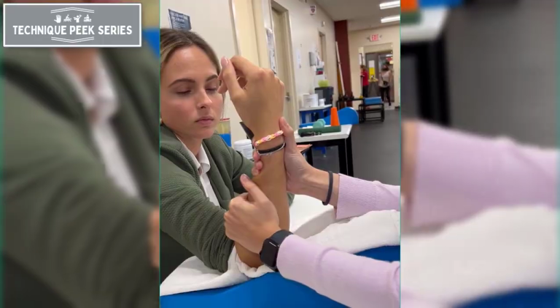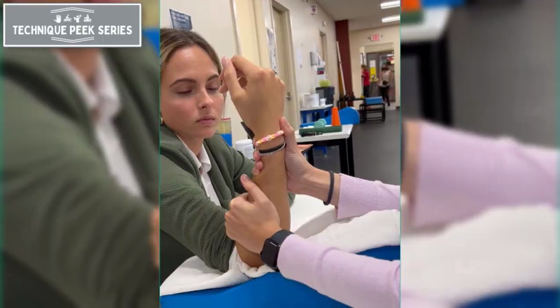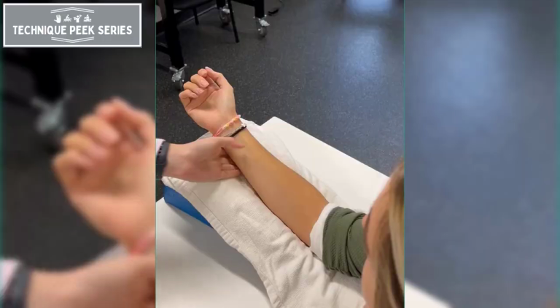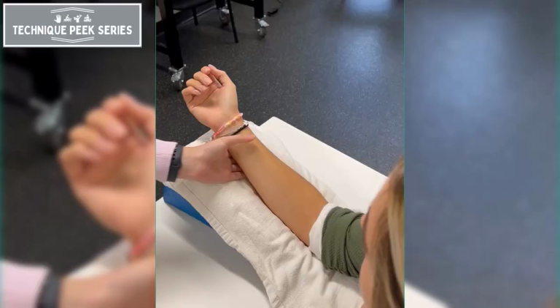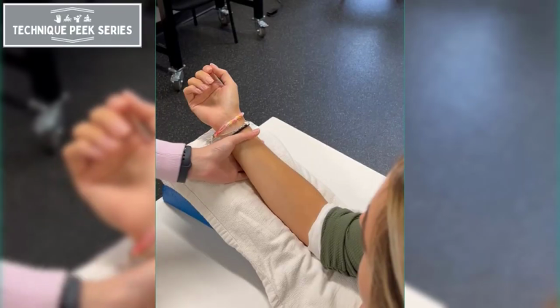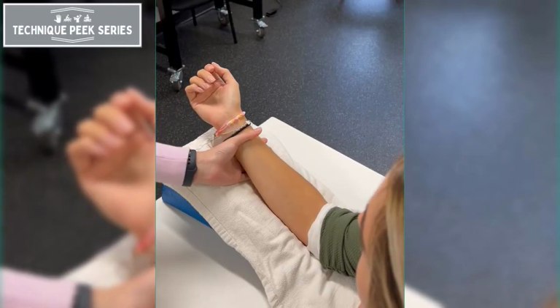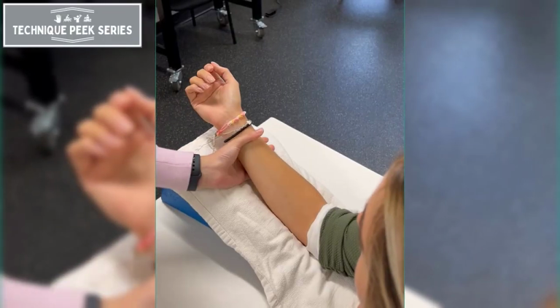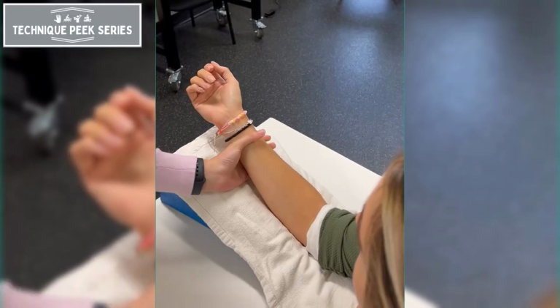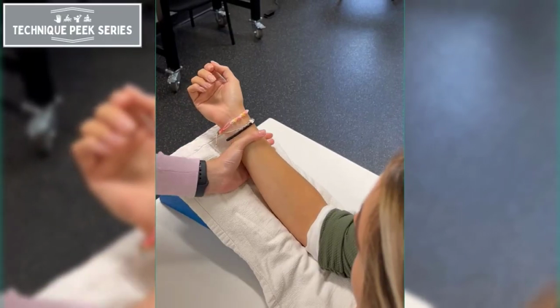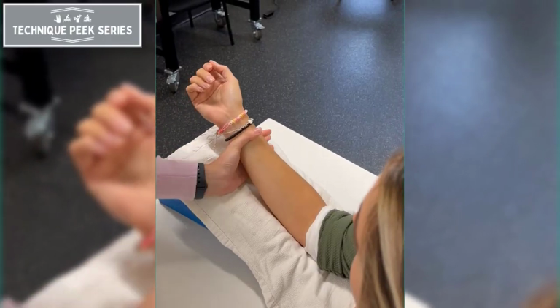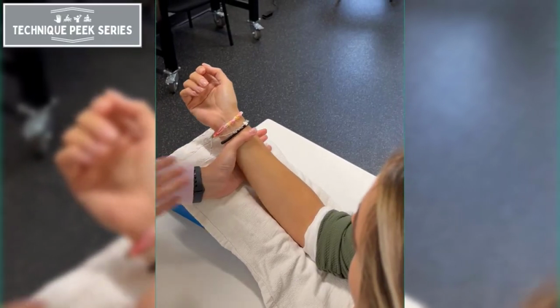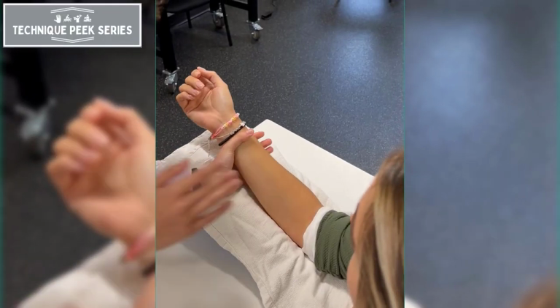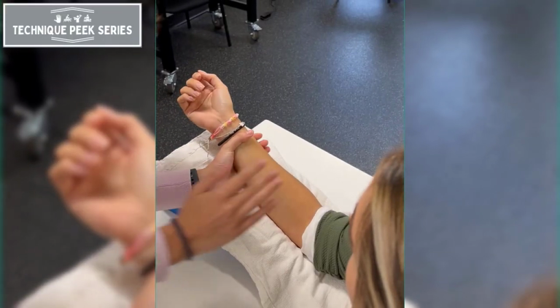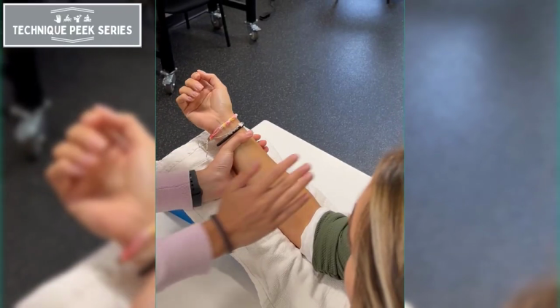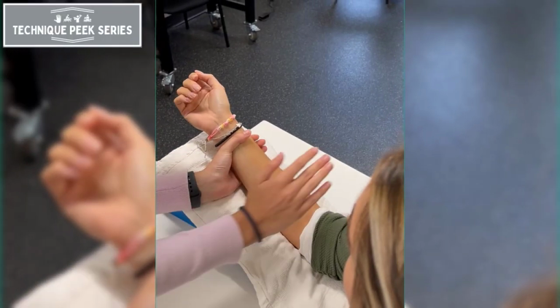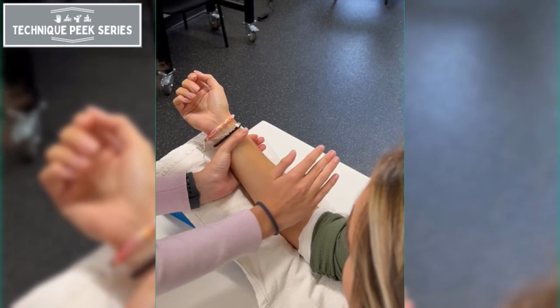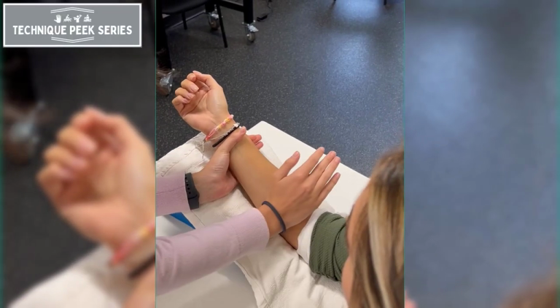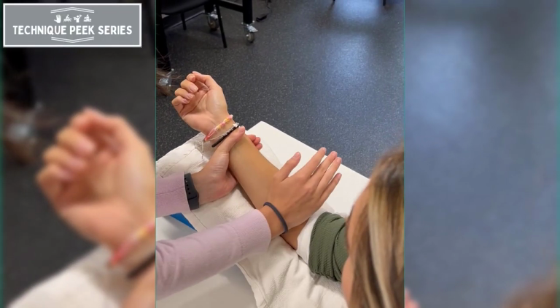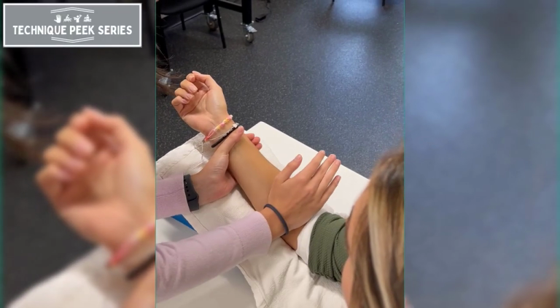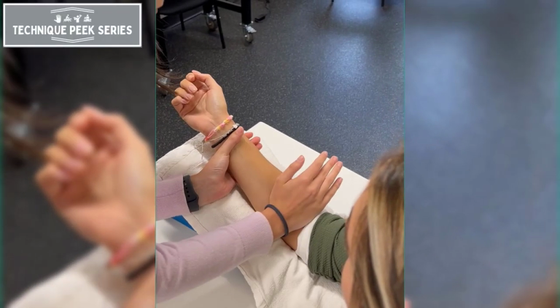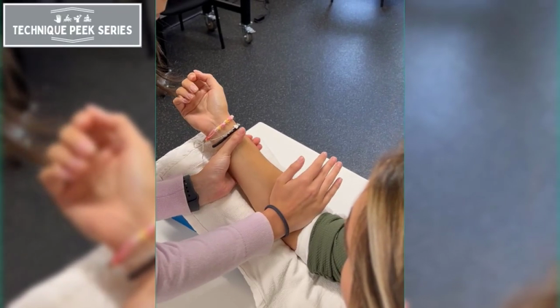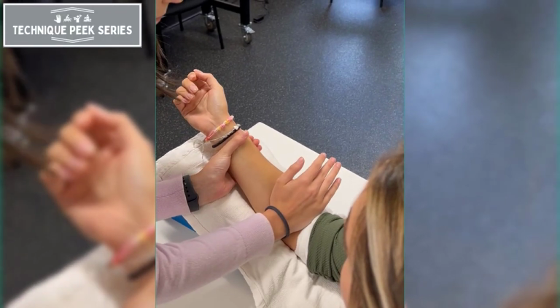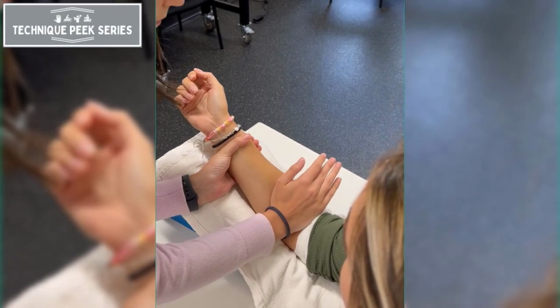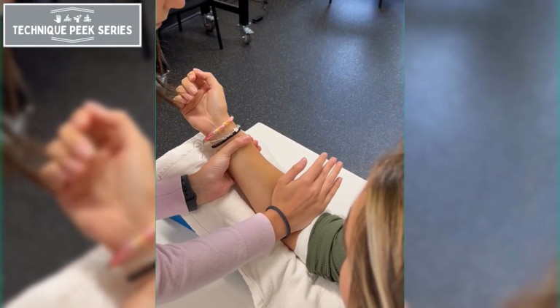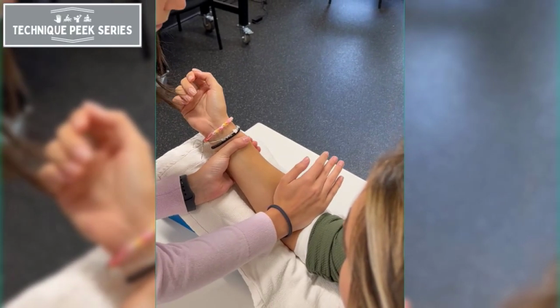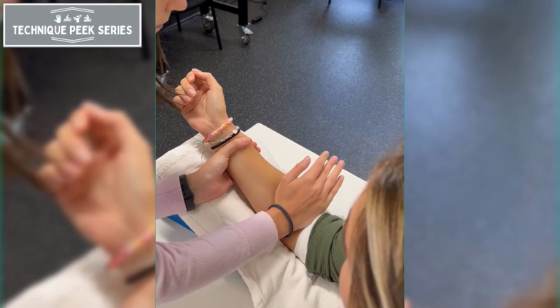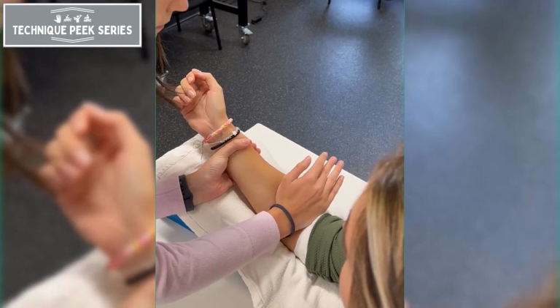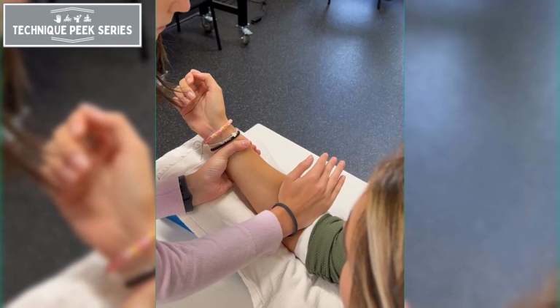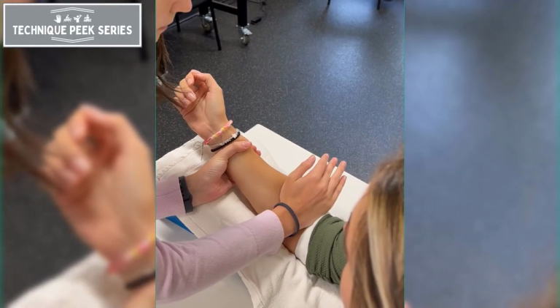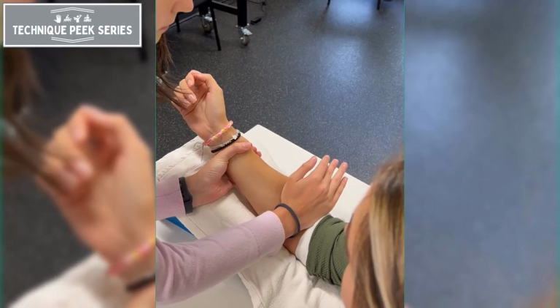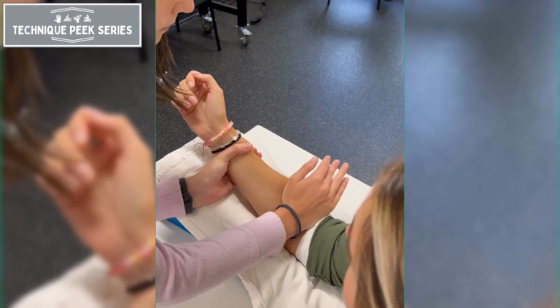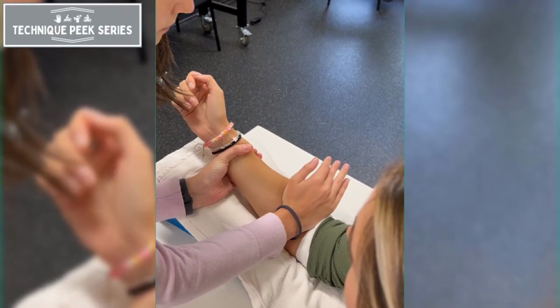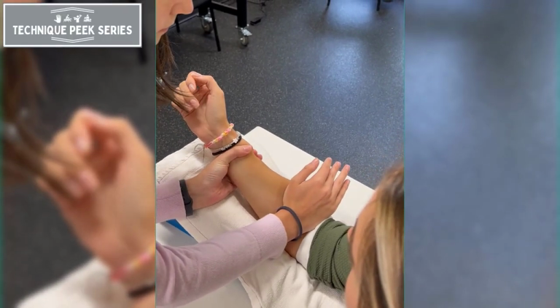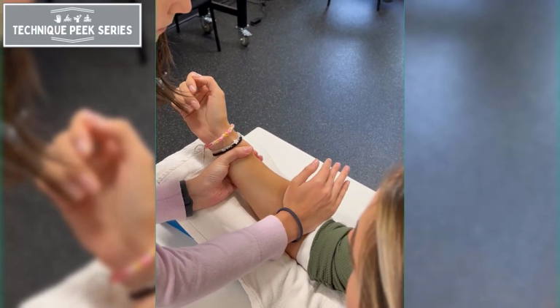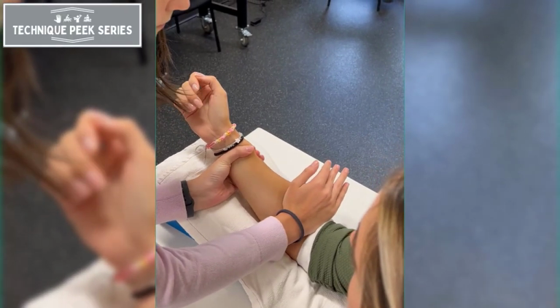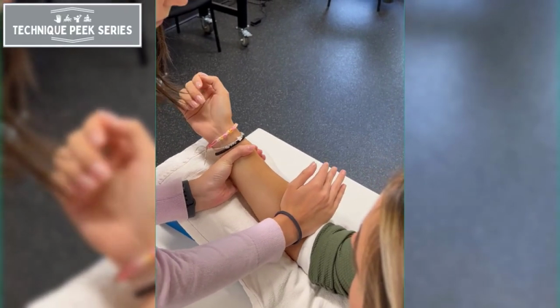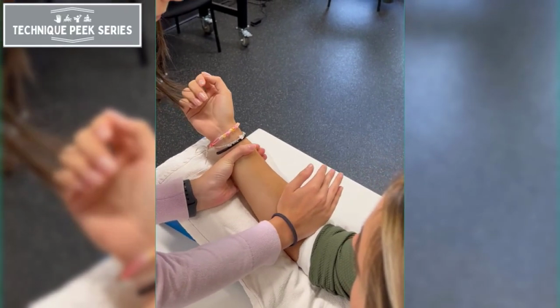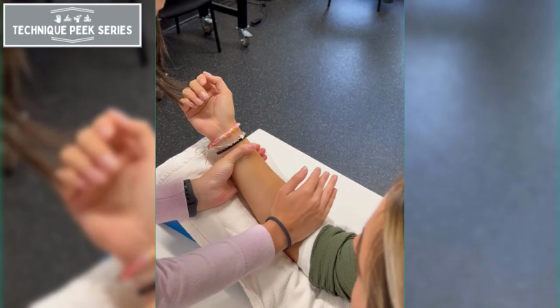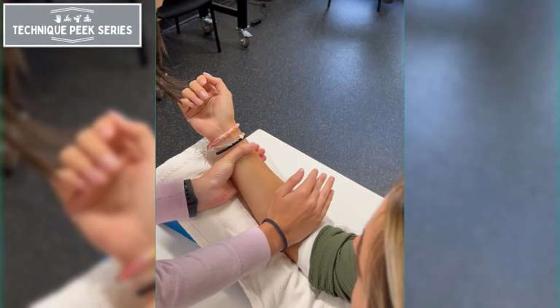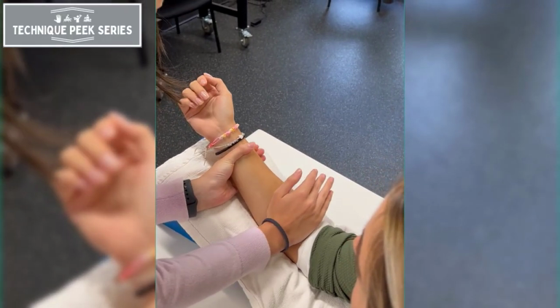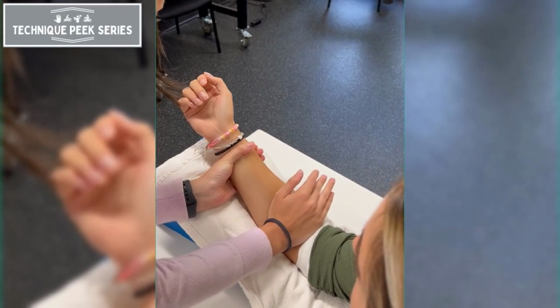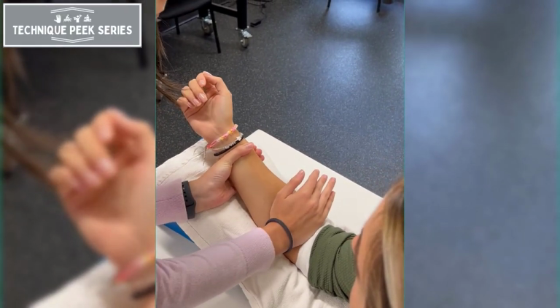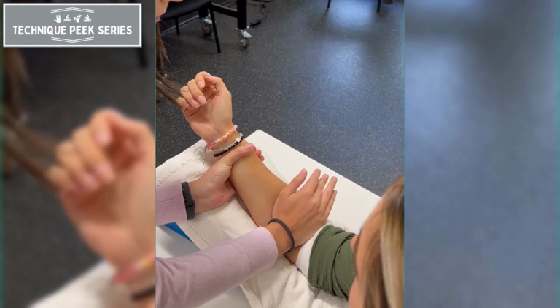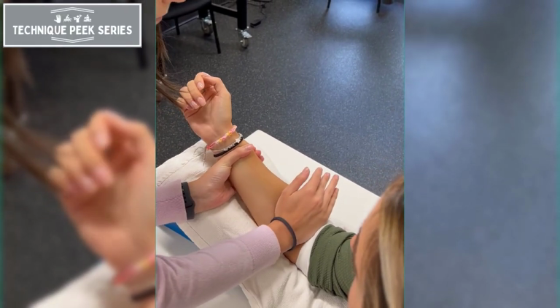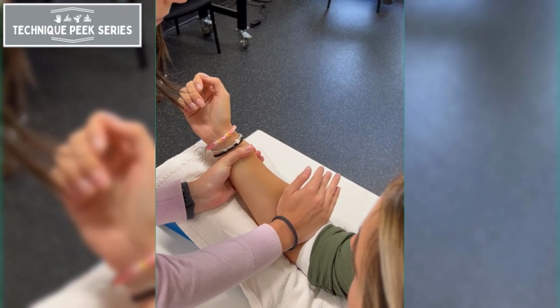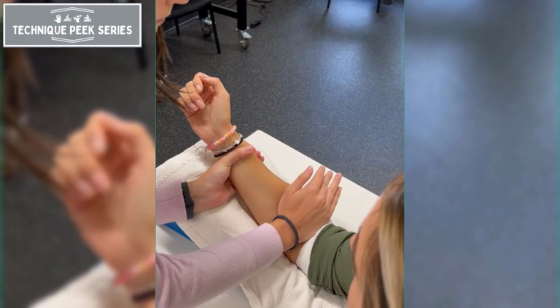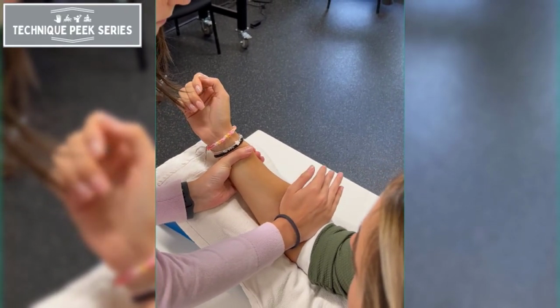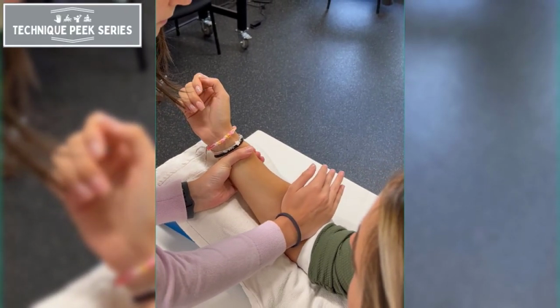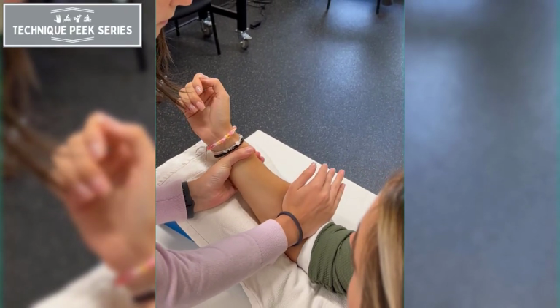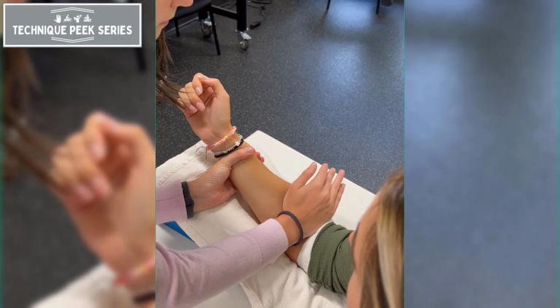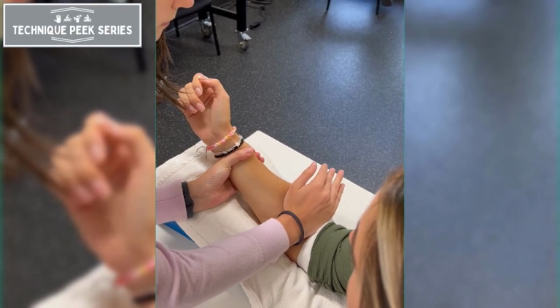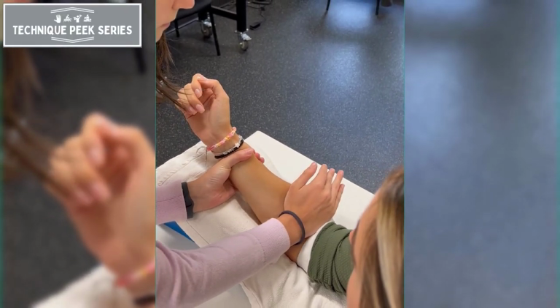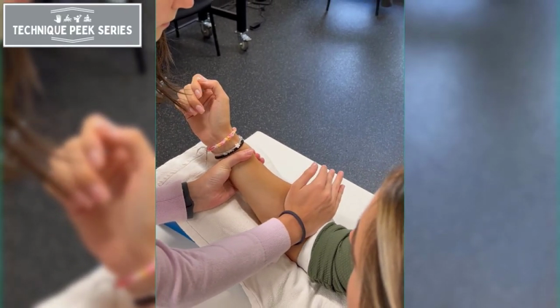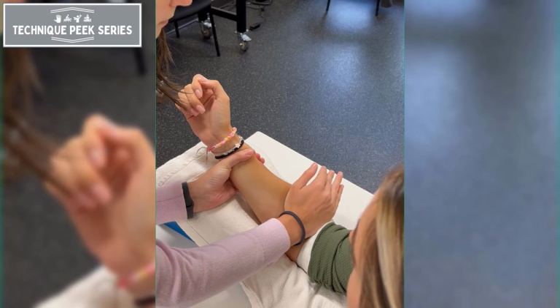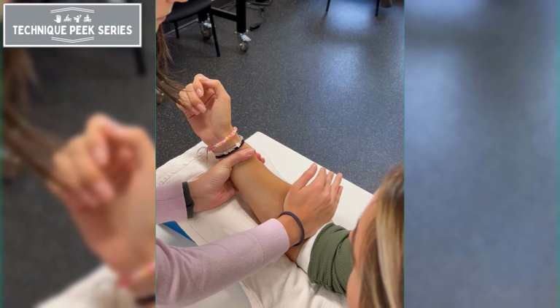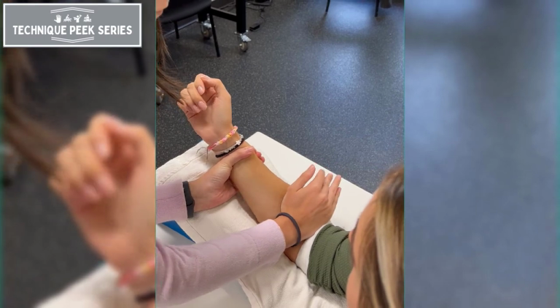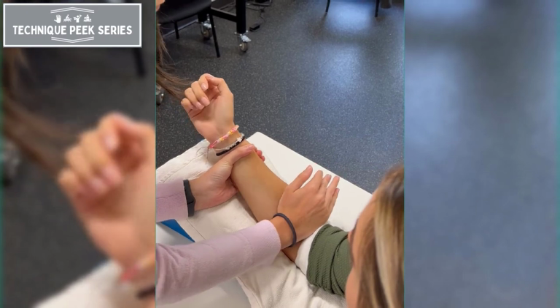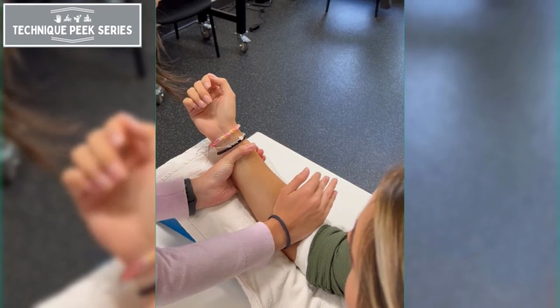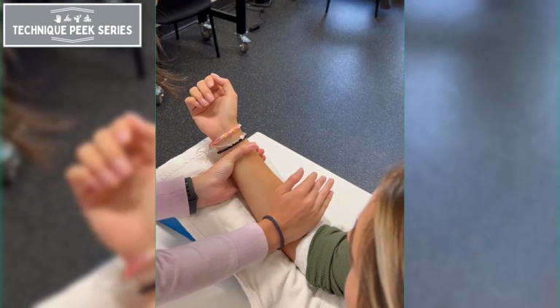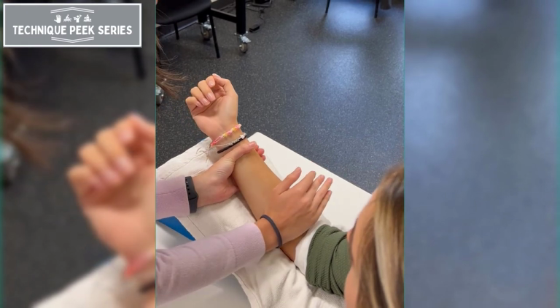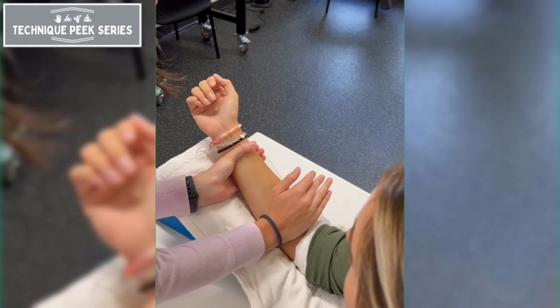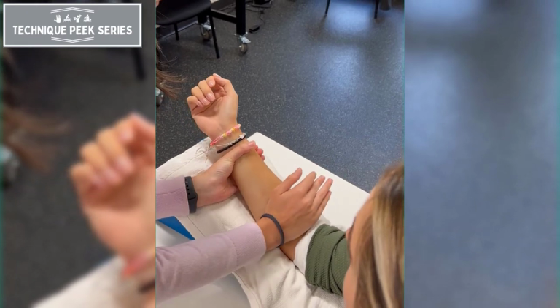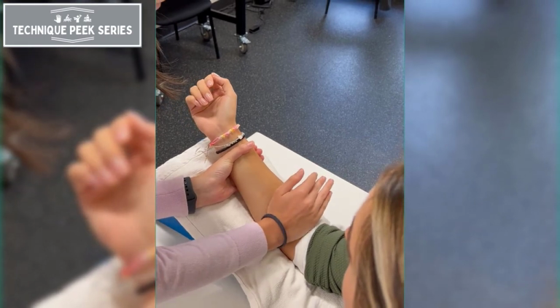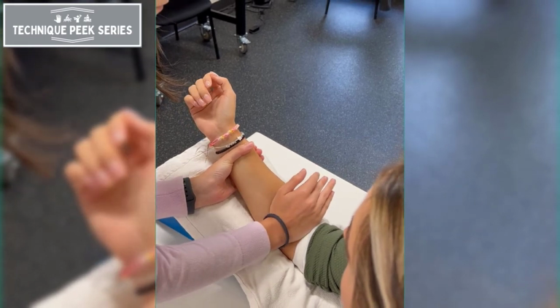To increase forearm pronation, you use a dorsal lateral glide, starting with the forearm in supination.